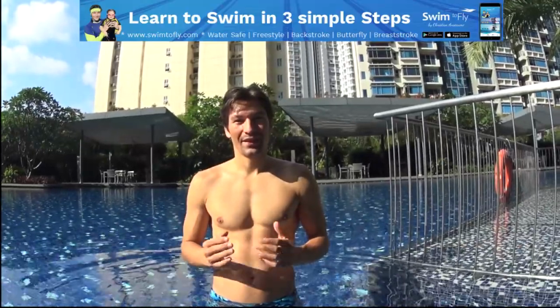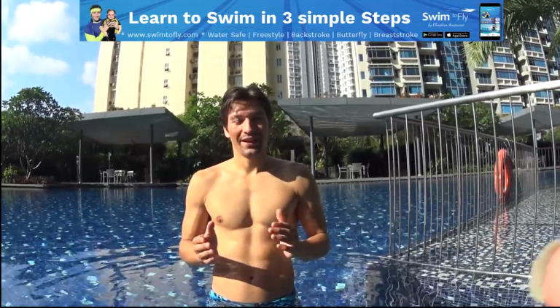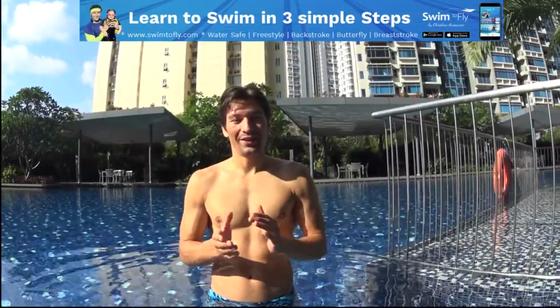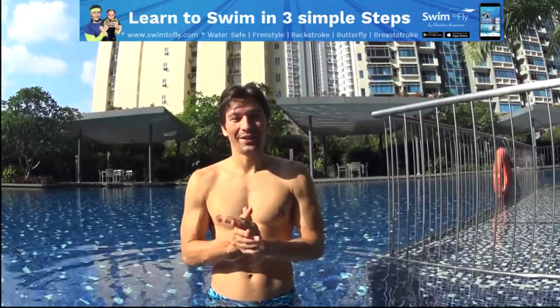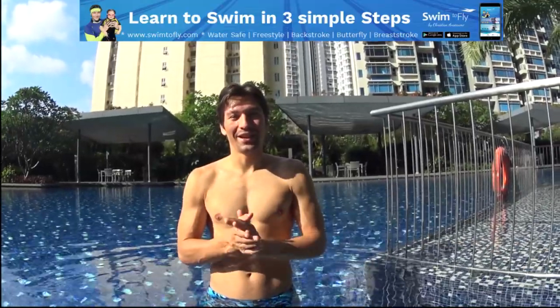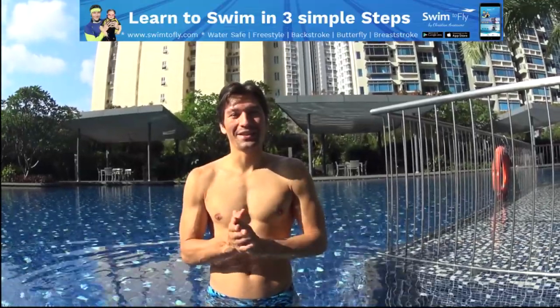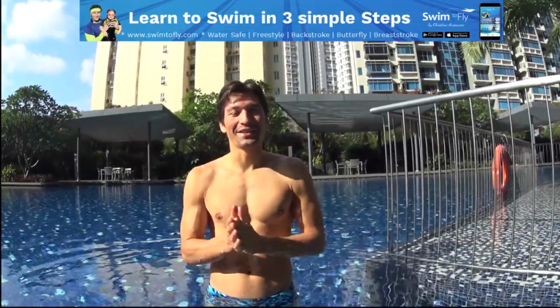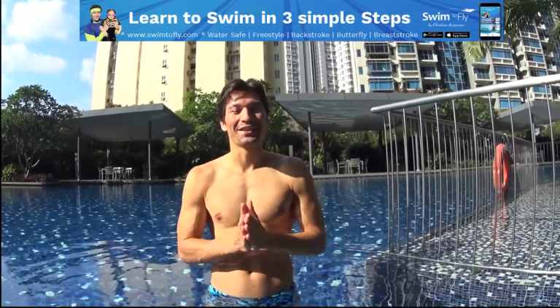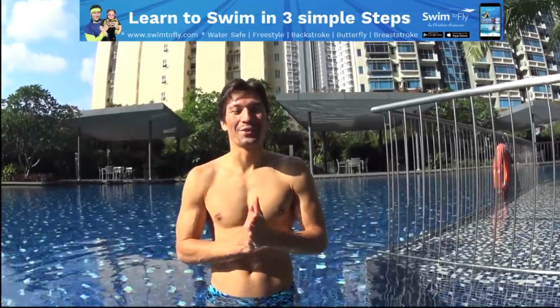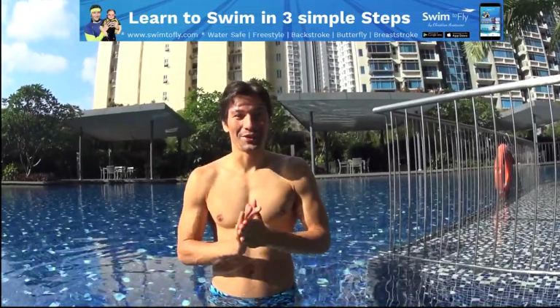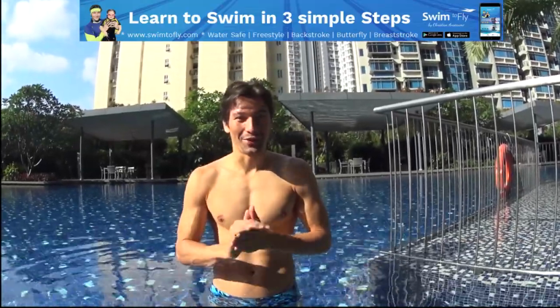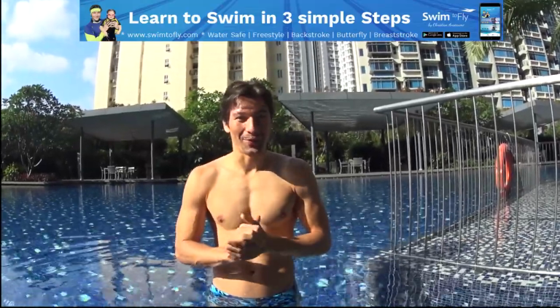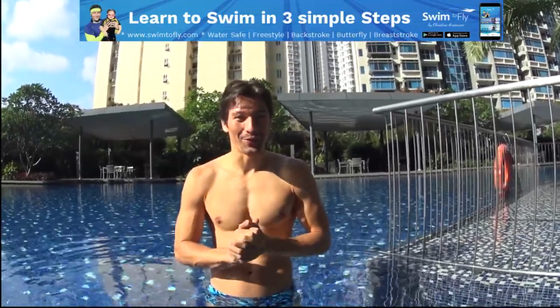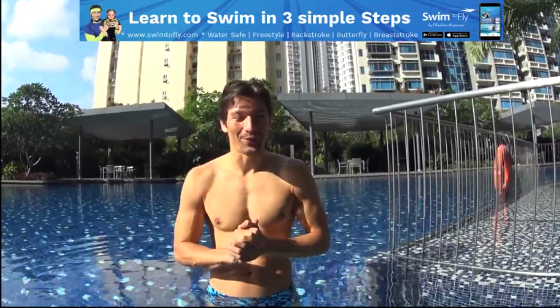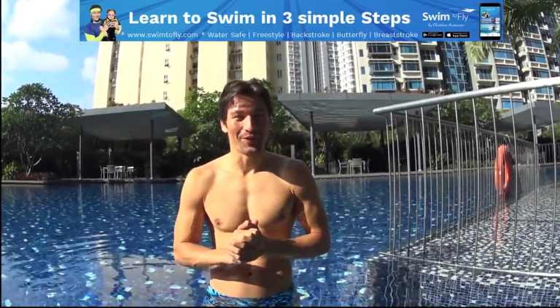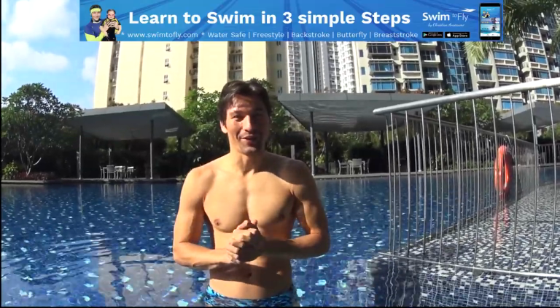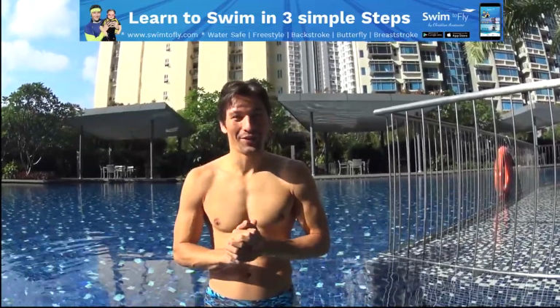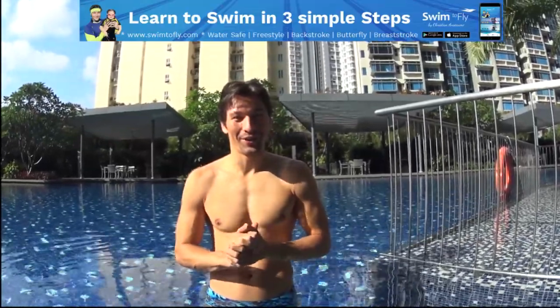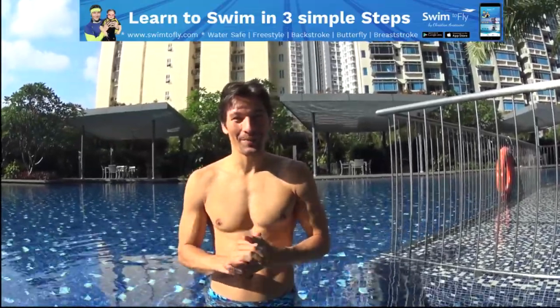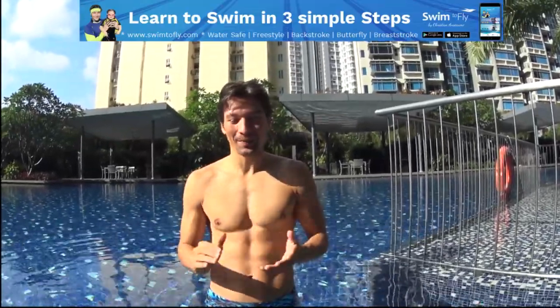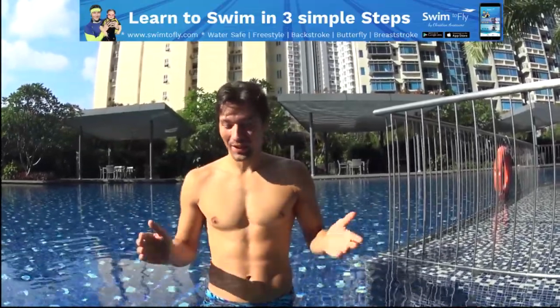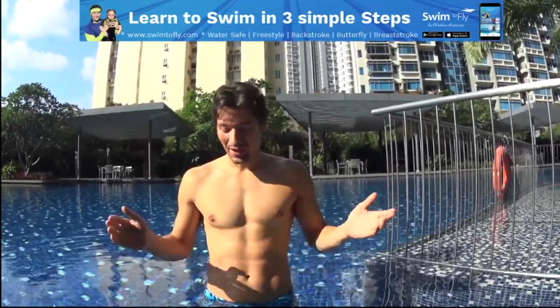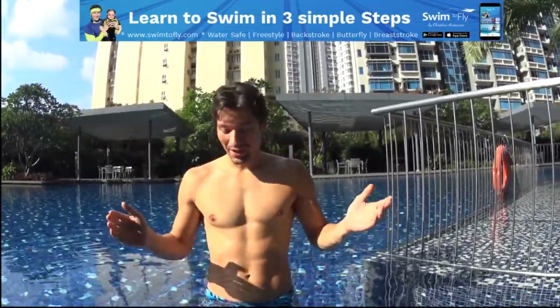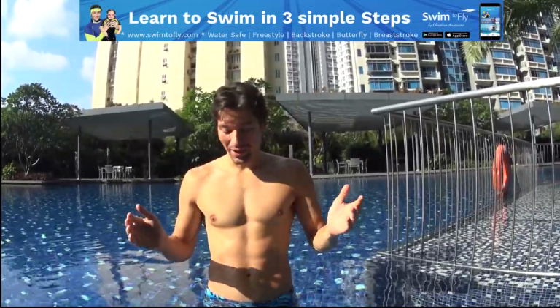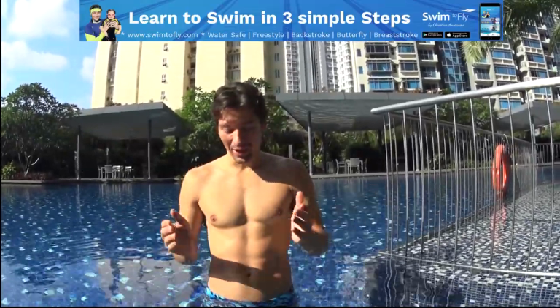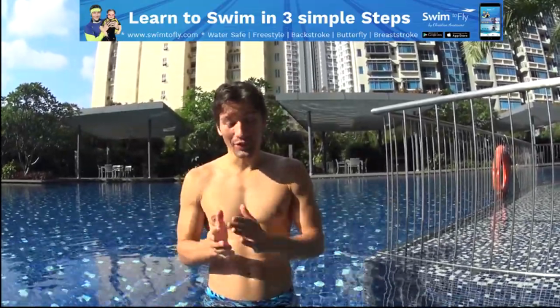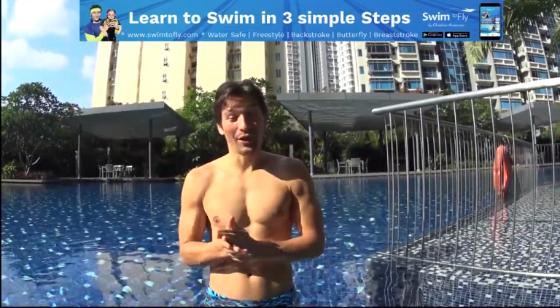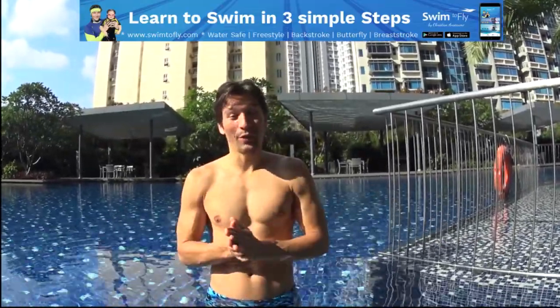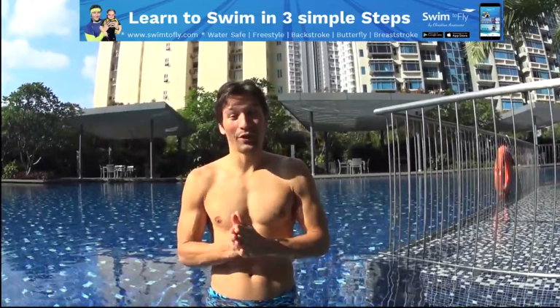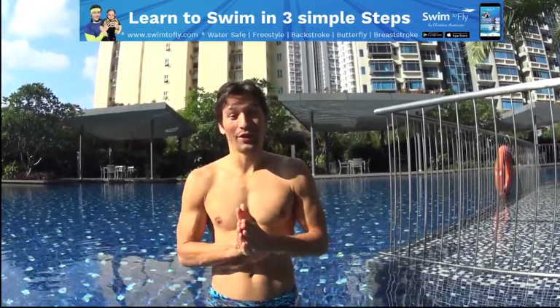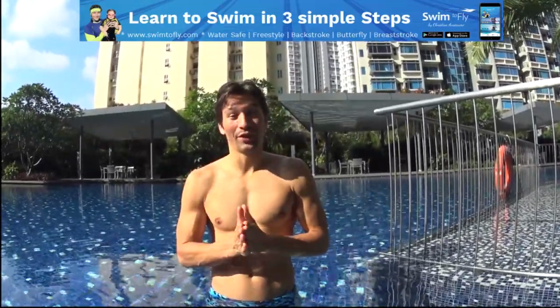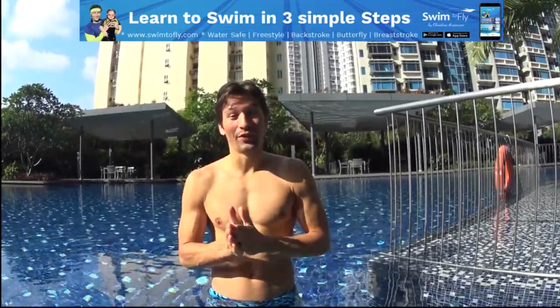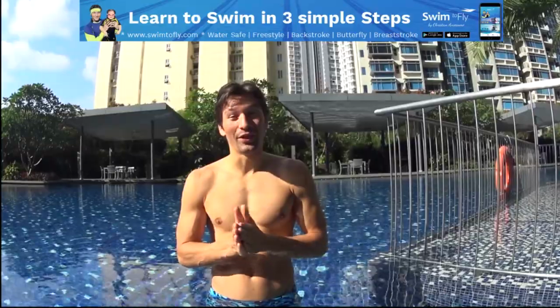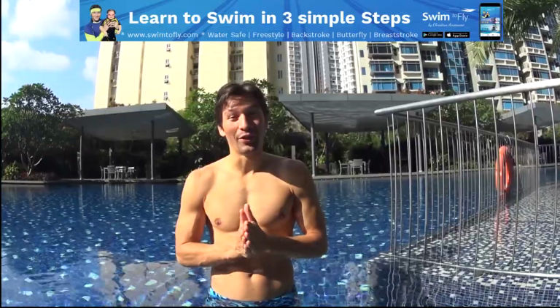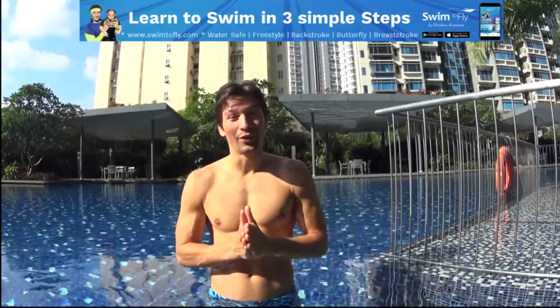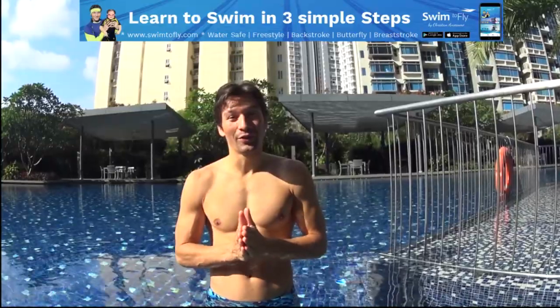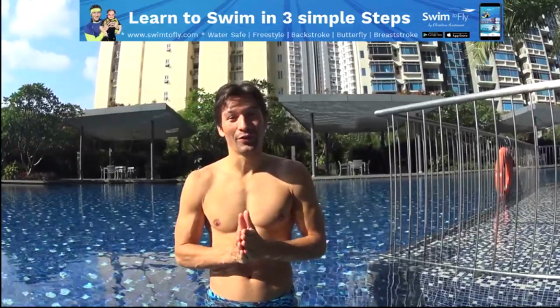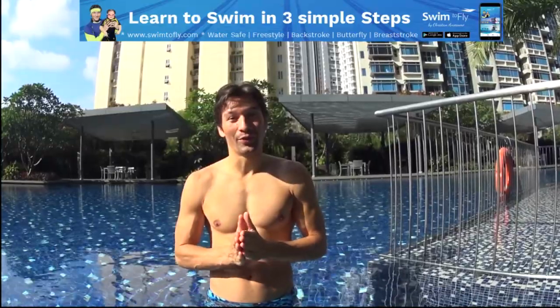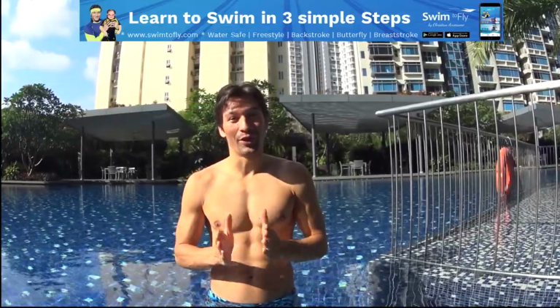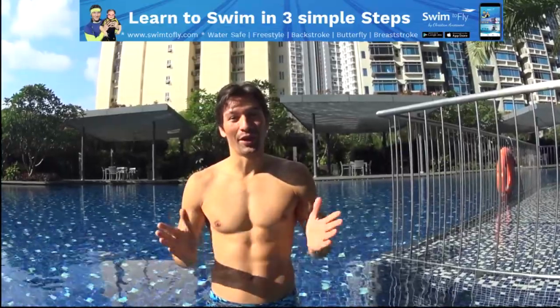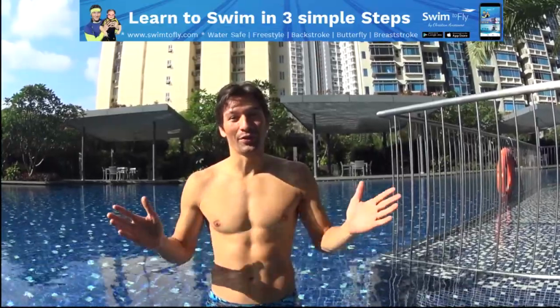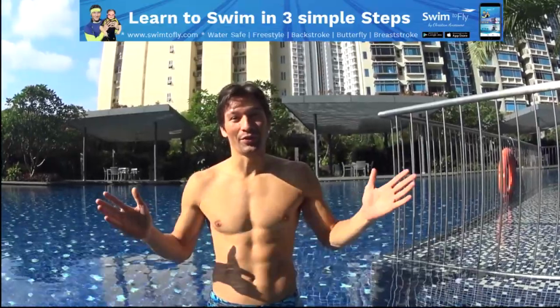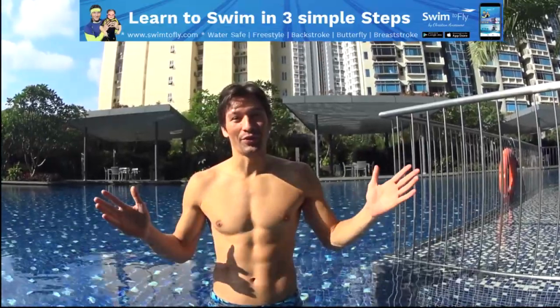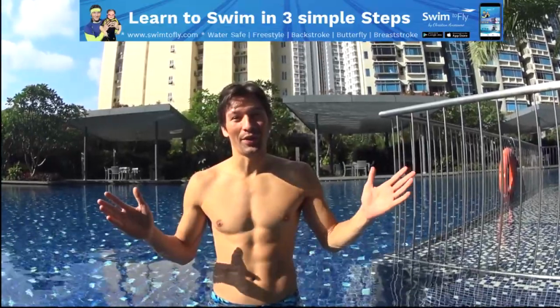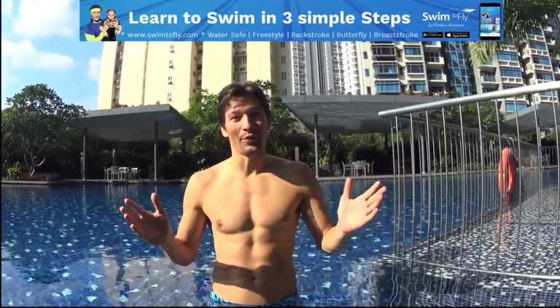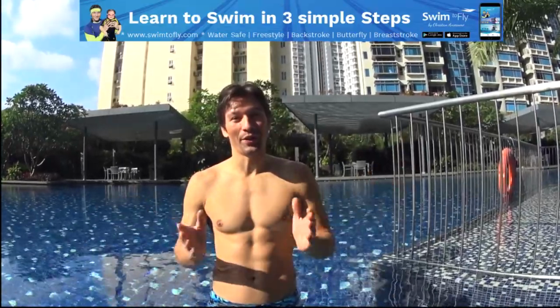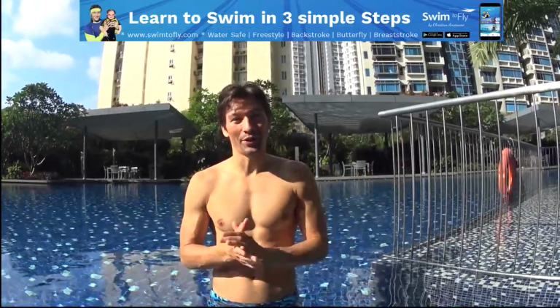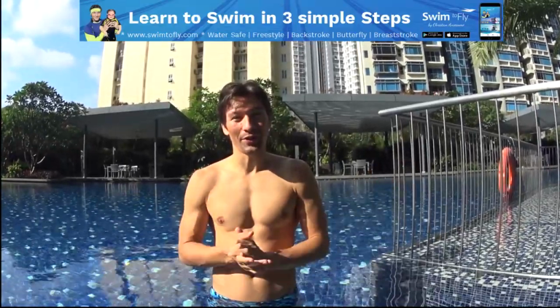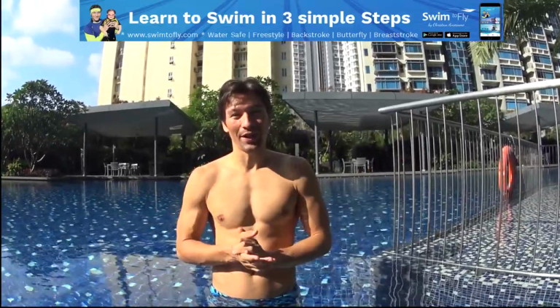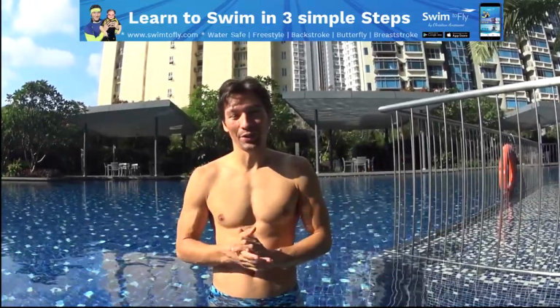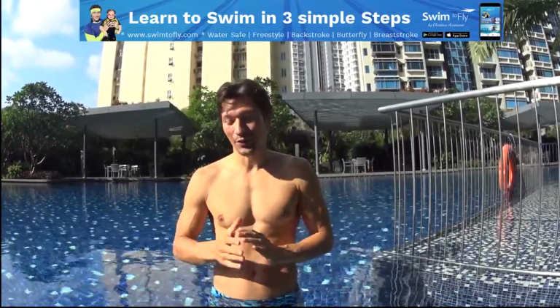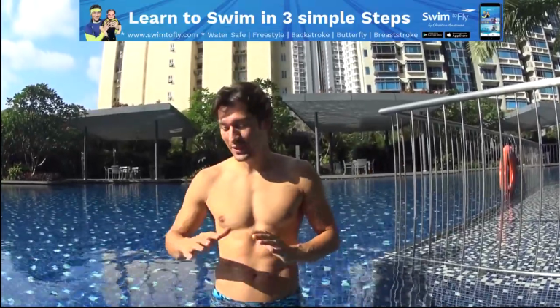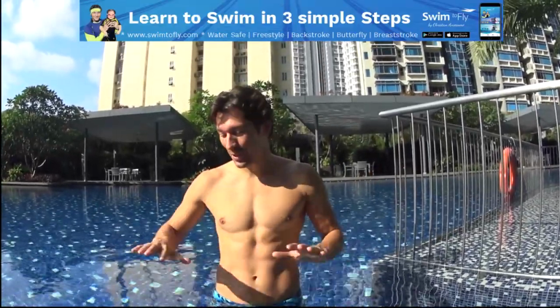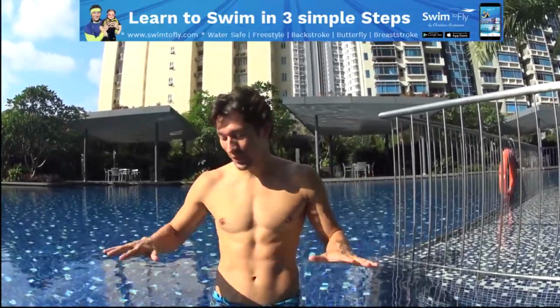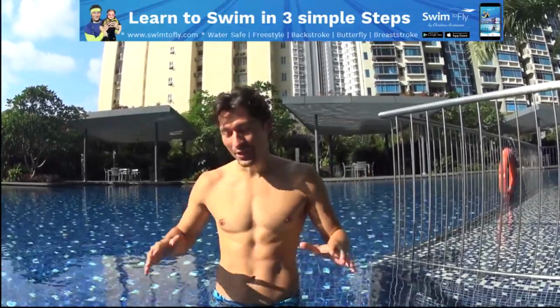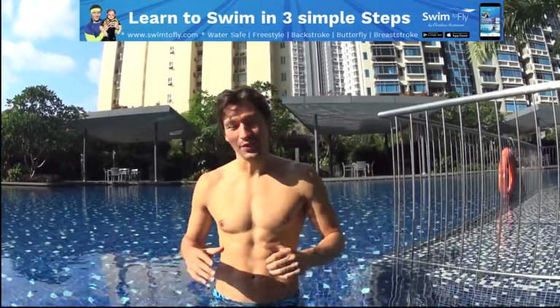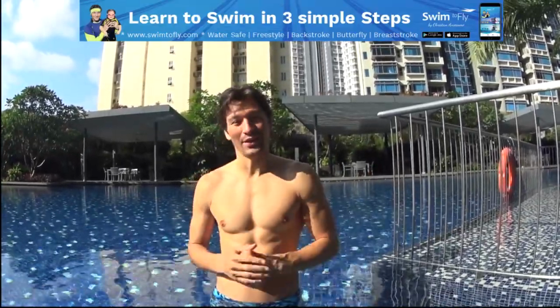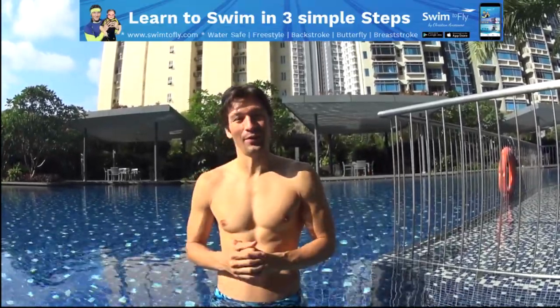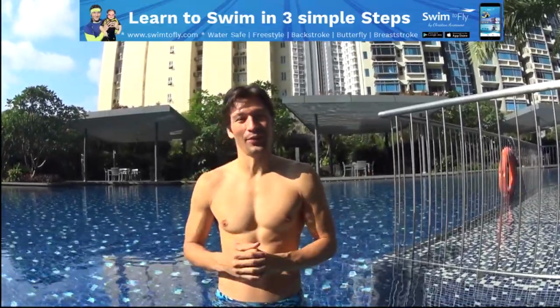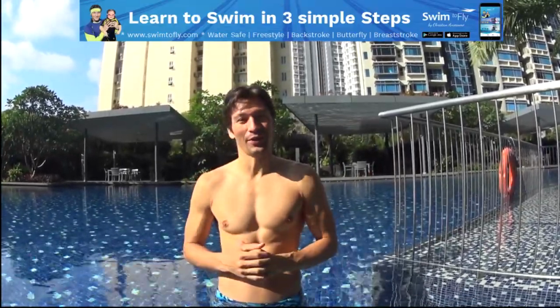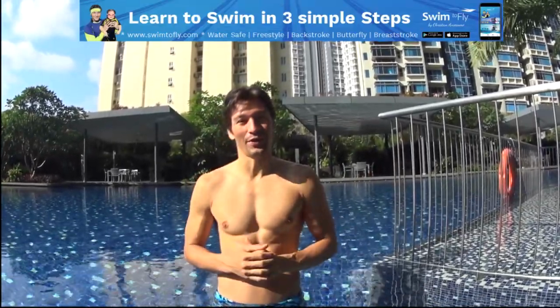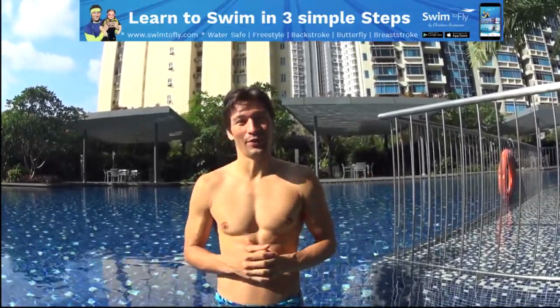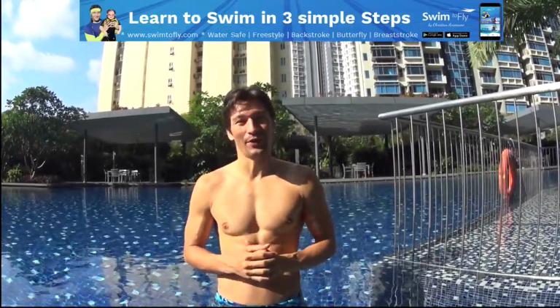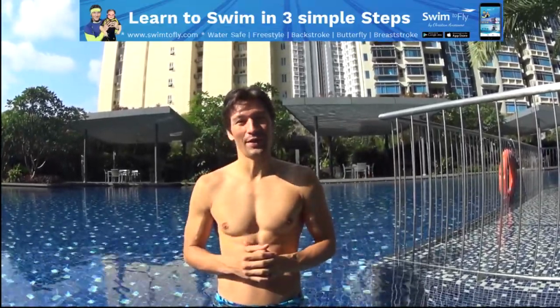Hello guys, this is Christian from Soon2Fly.com. Today we are doing a video to learn how to tread water, how to stabilize yourself from the surface.